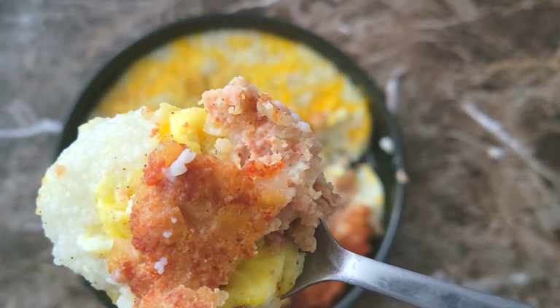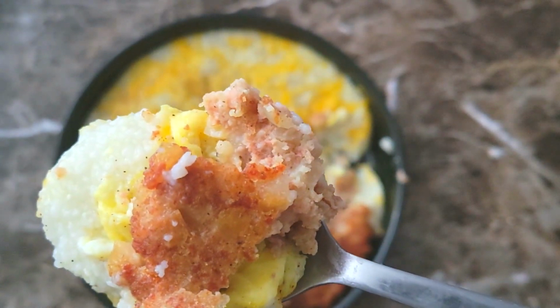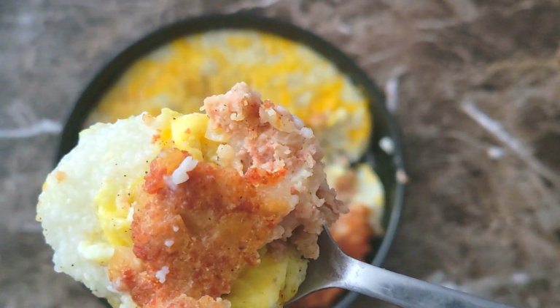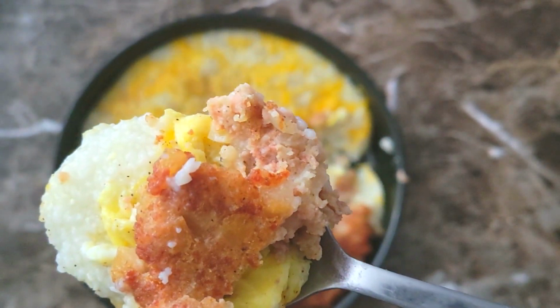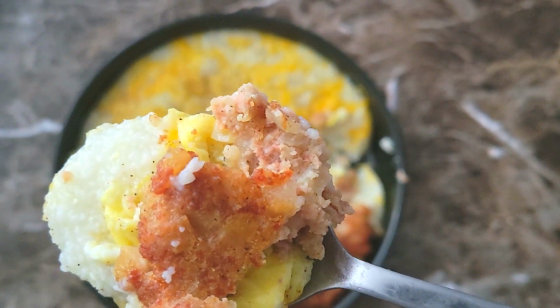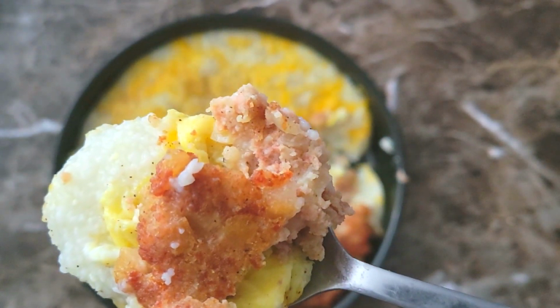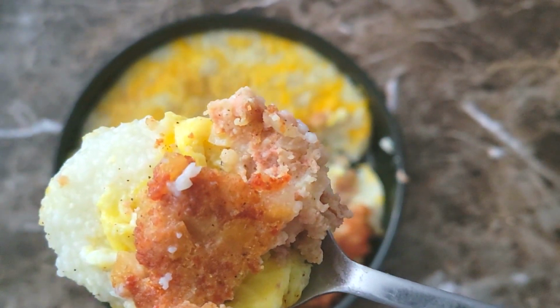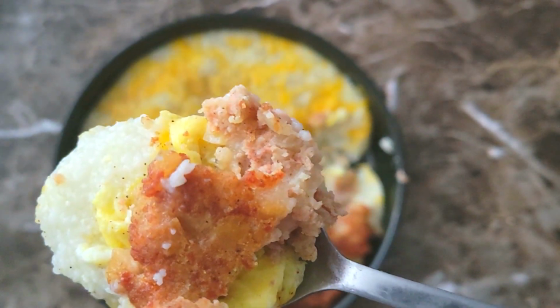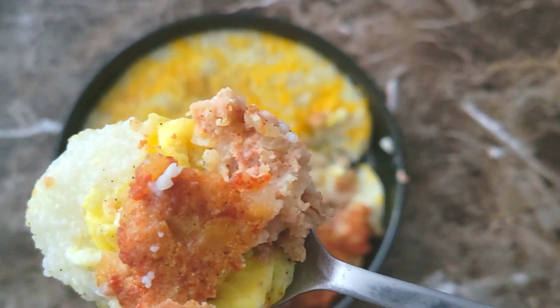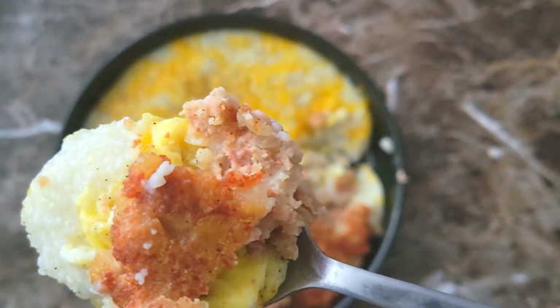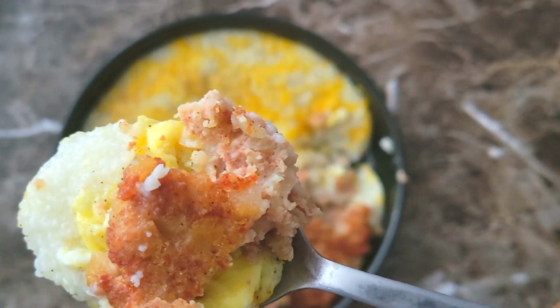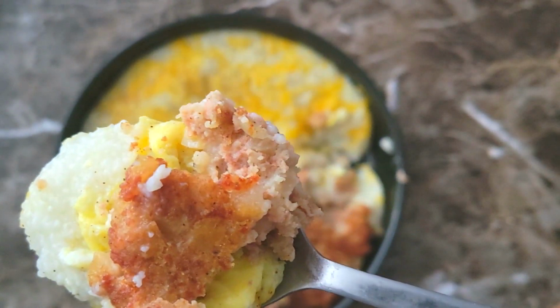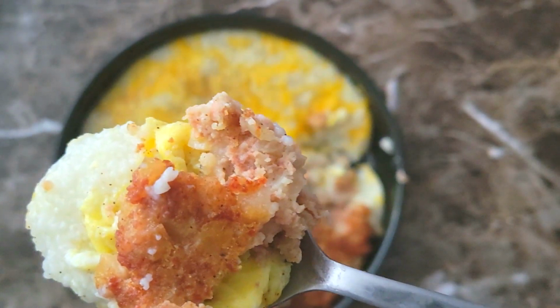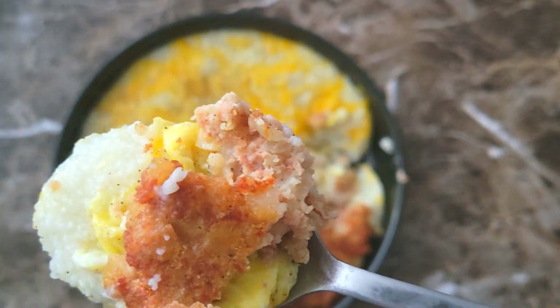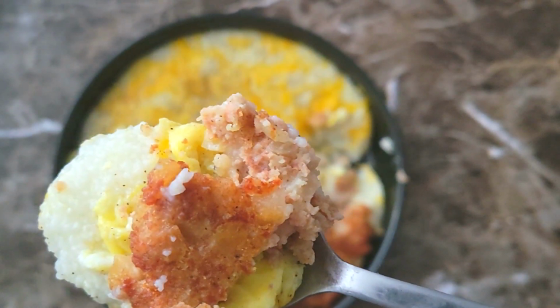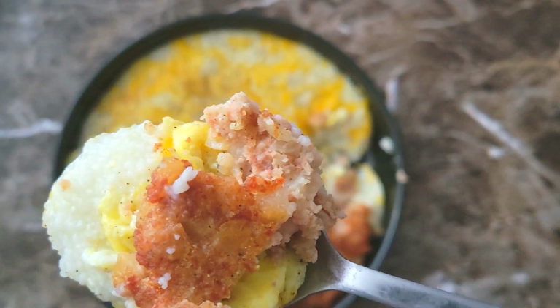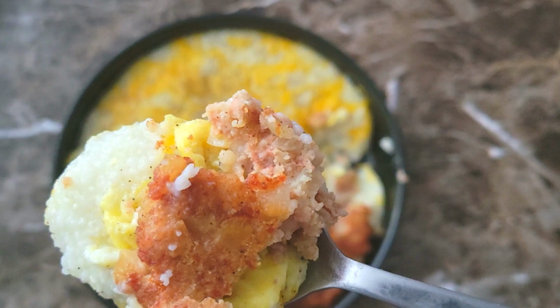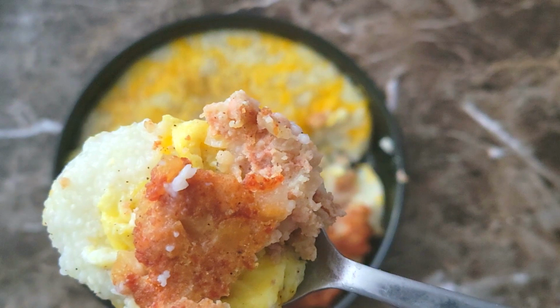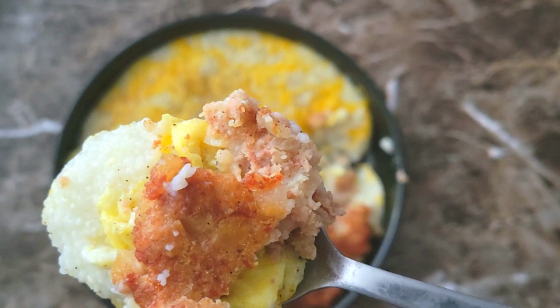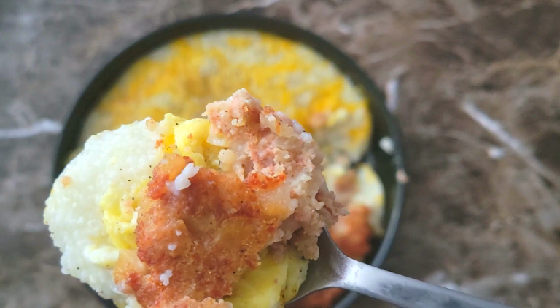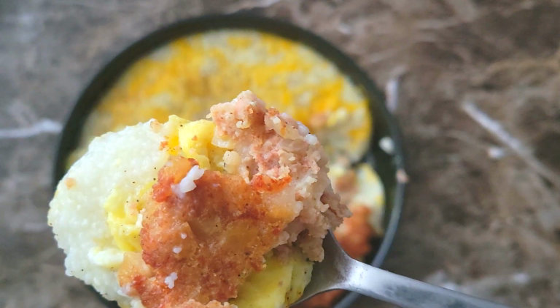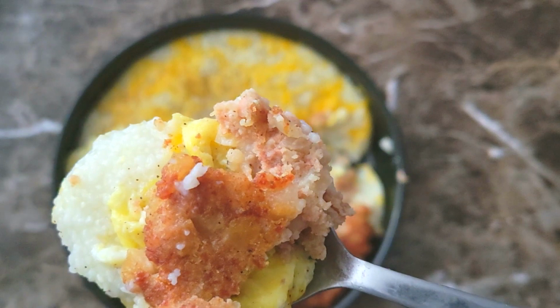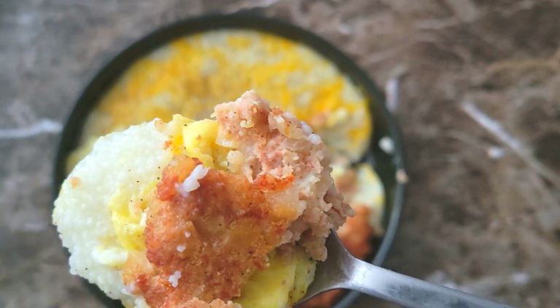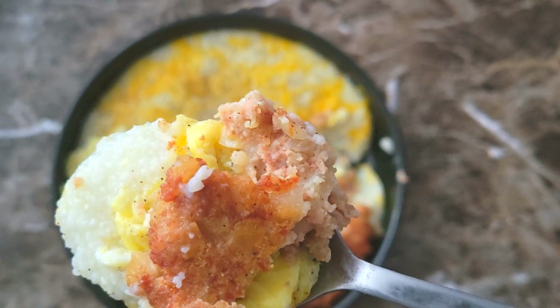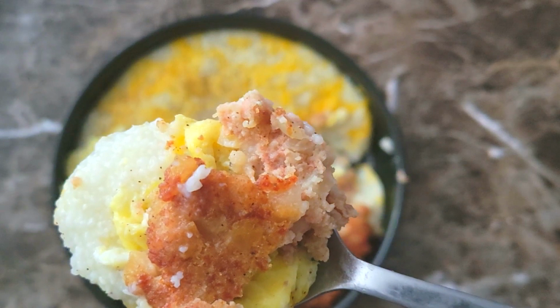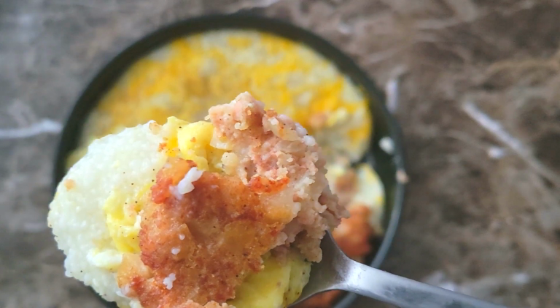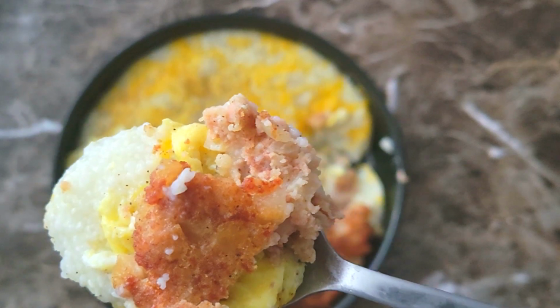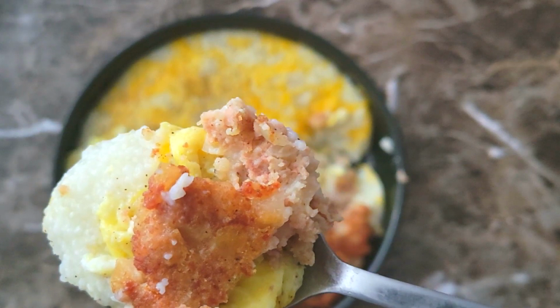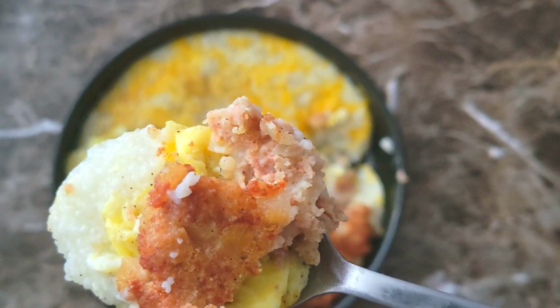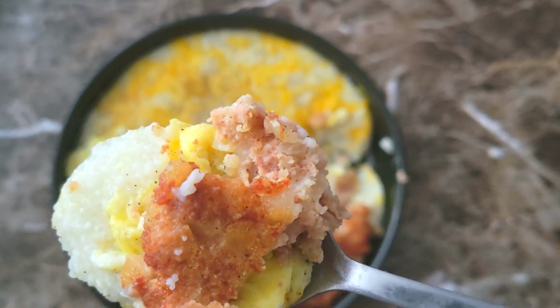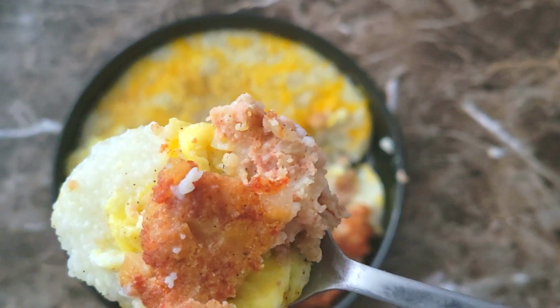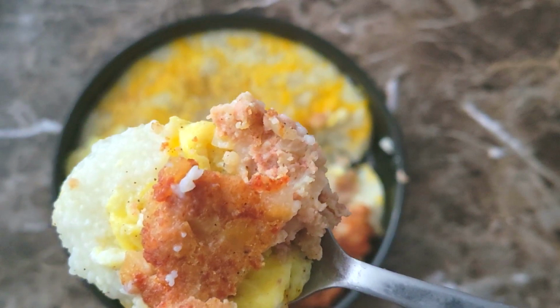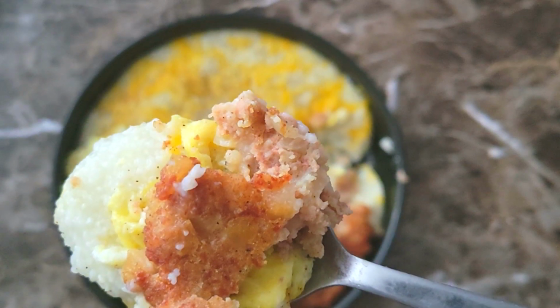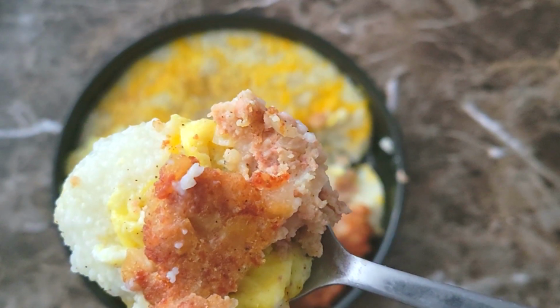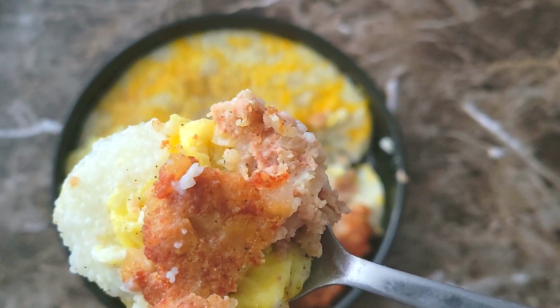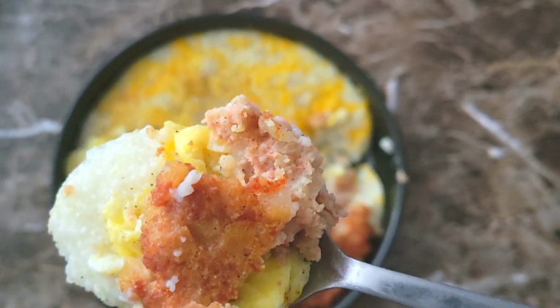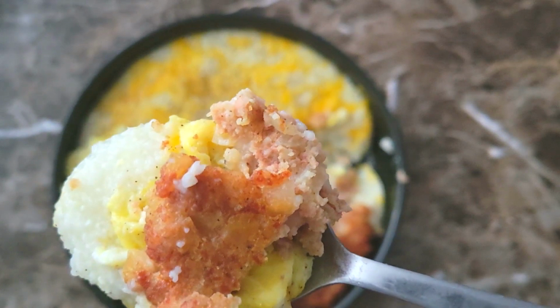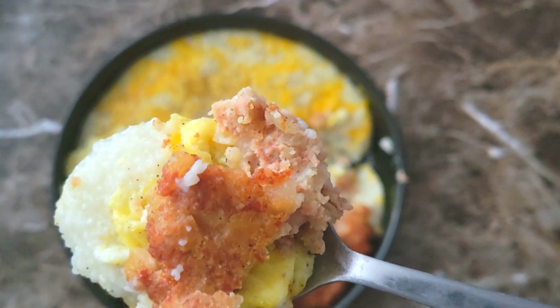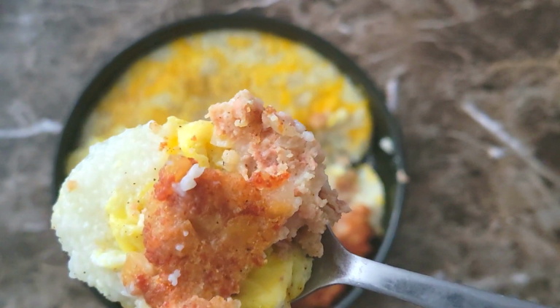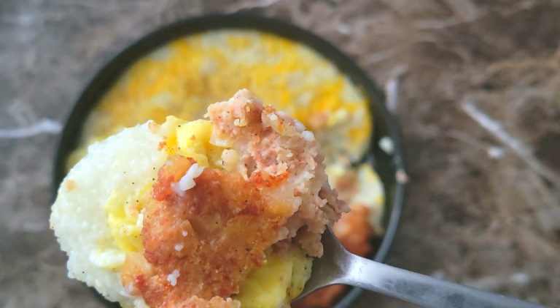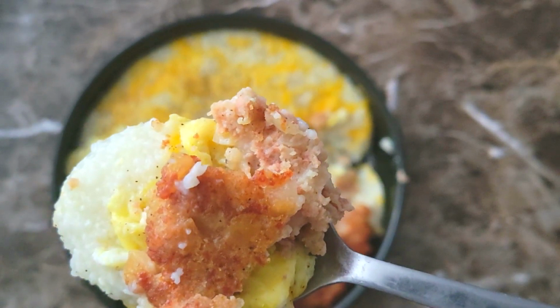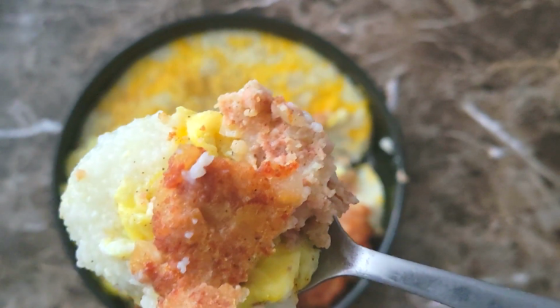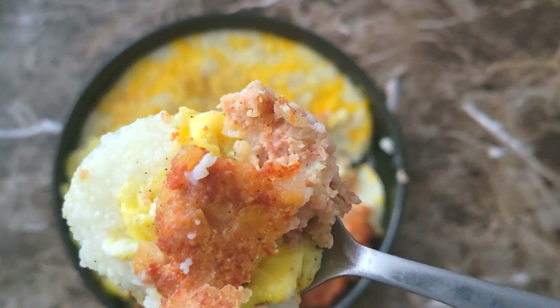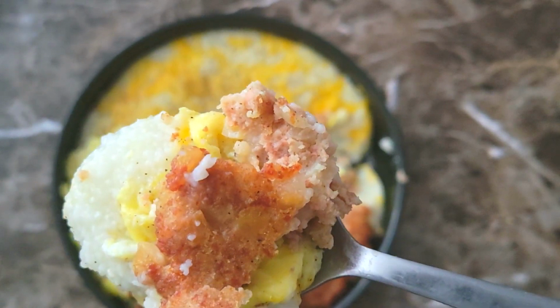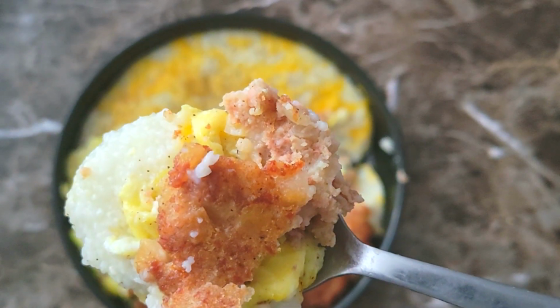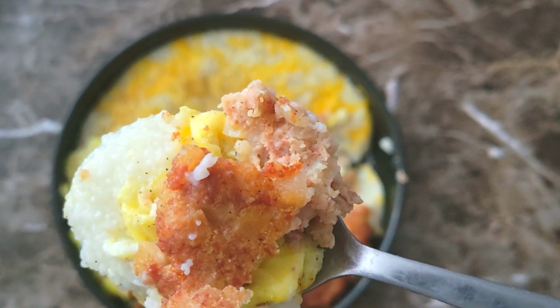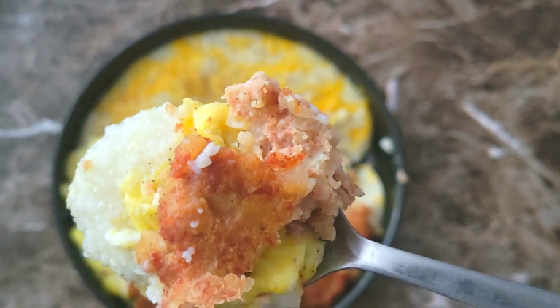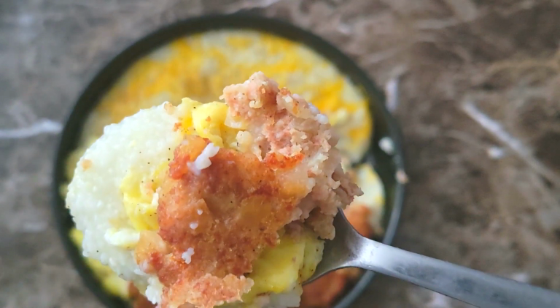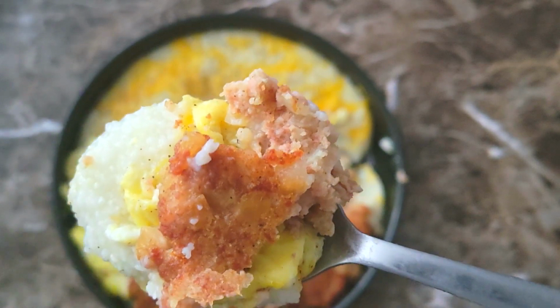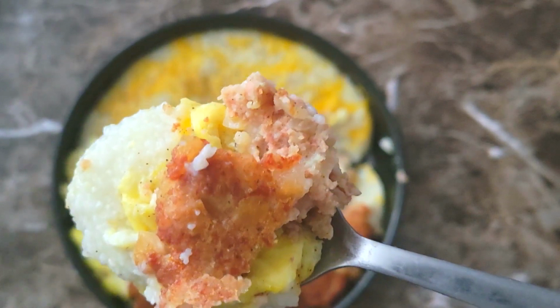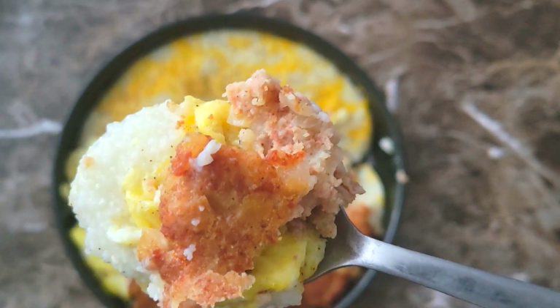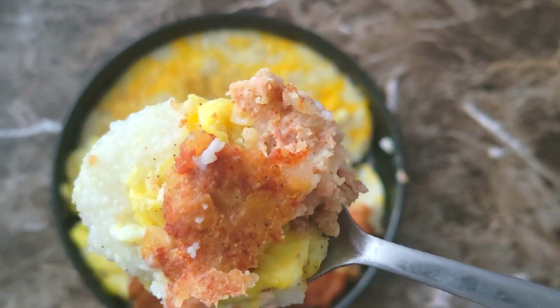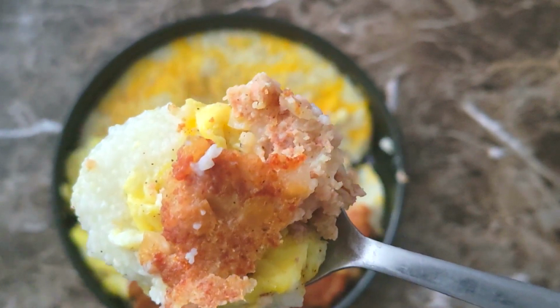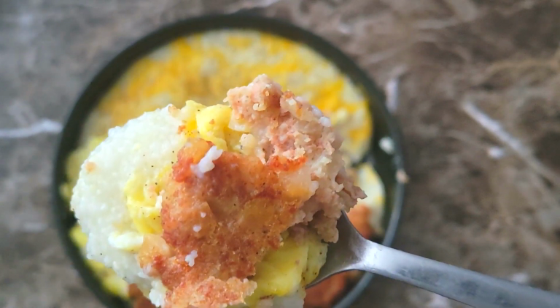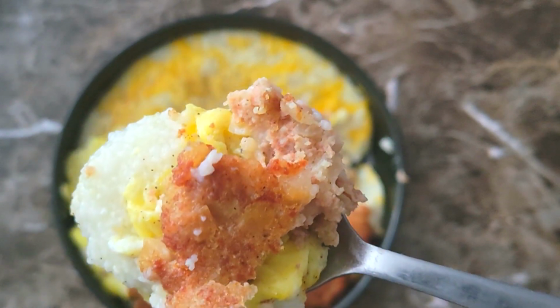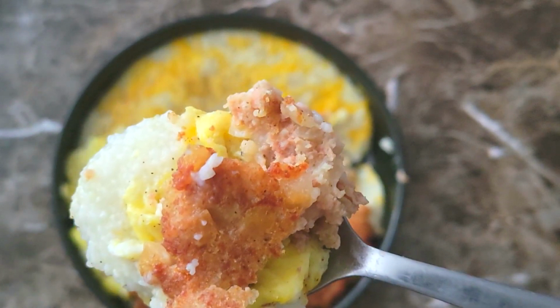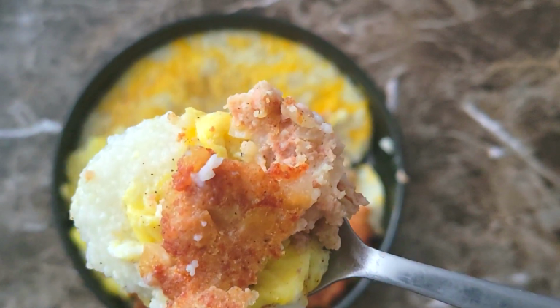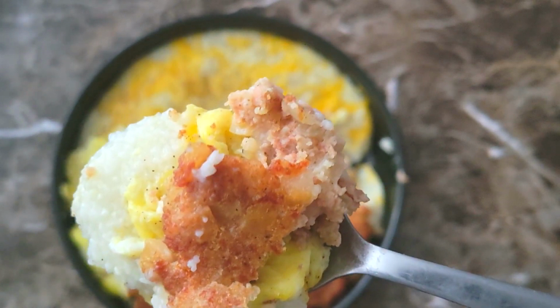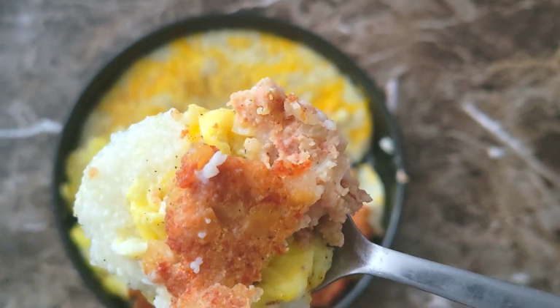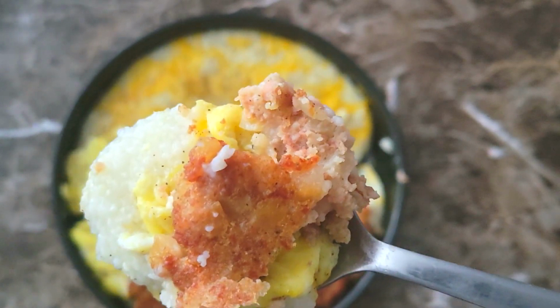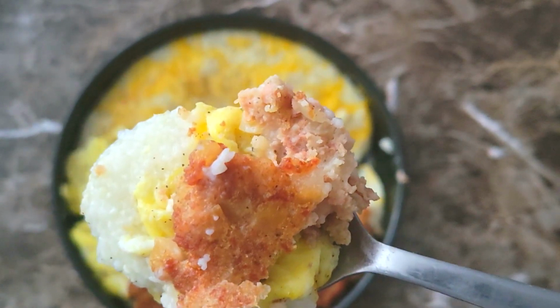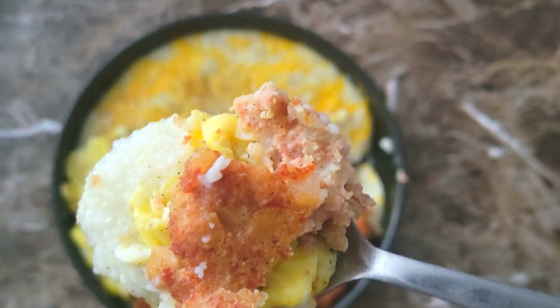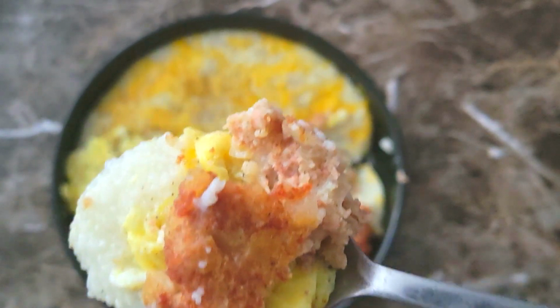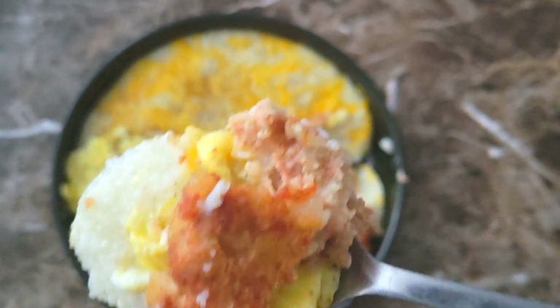Hash patty, eggs, cheese grits — all right, going in.